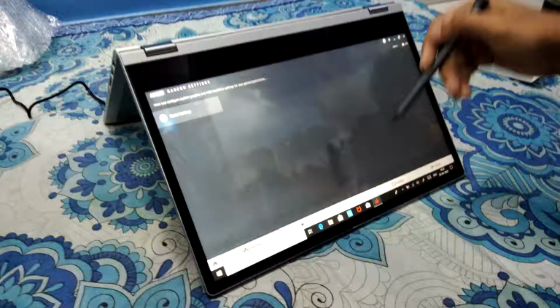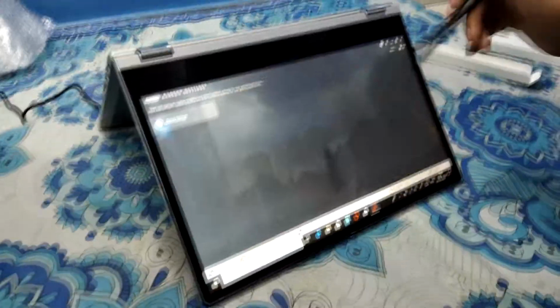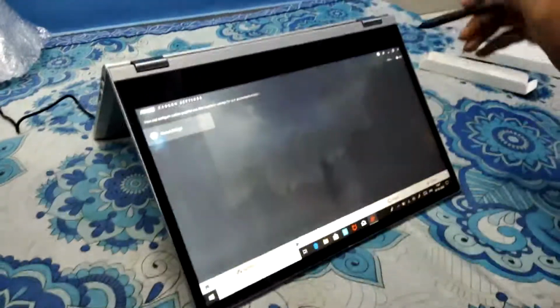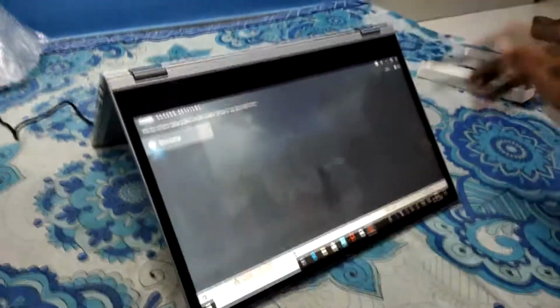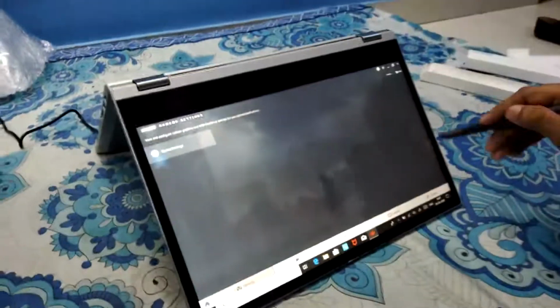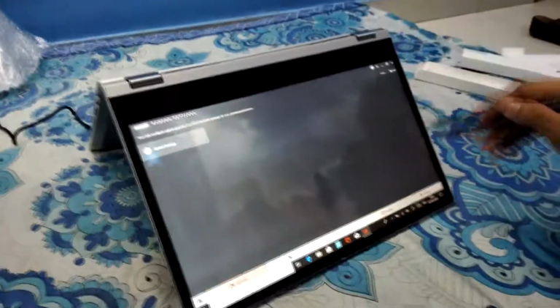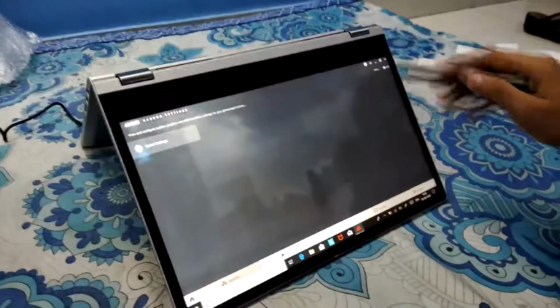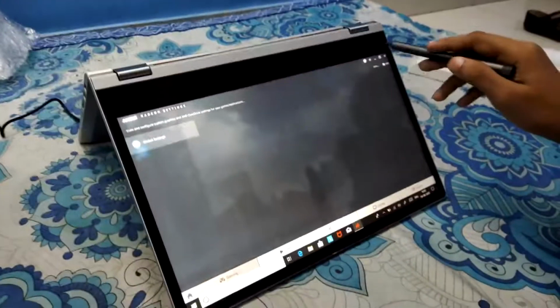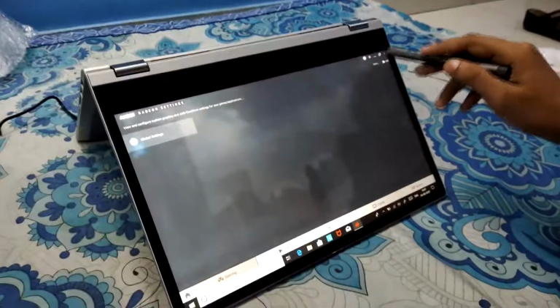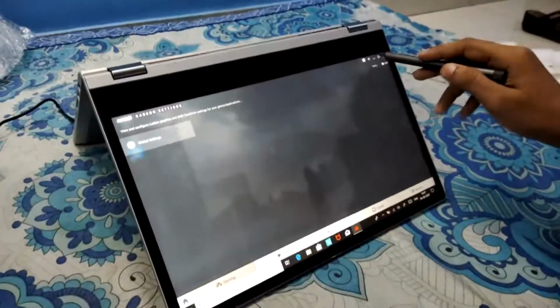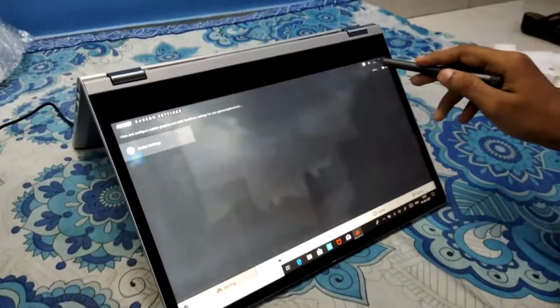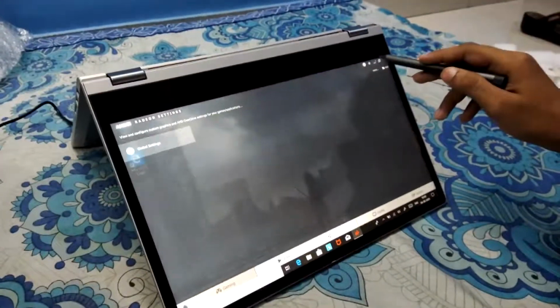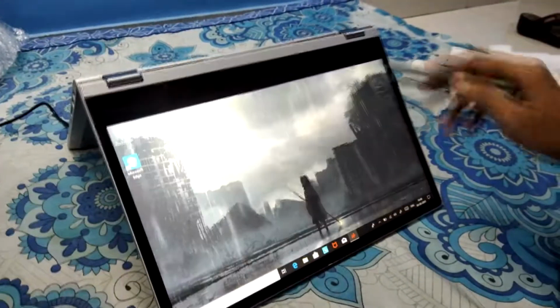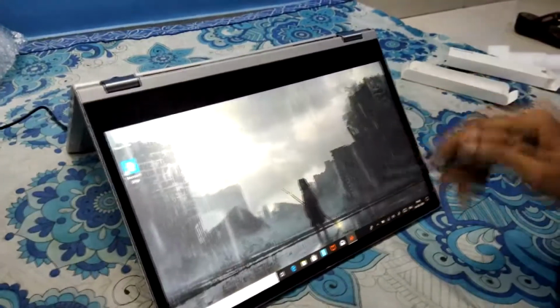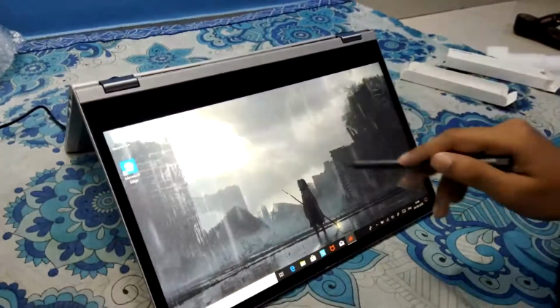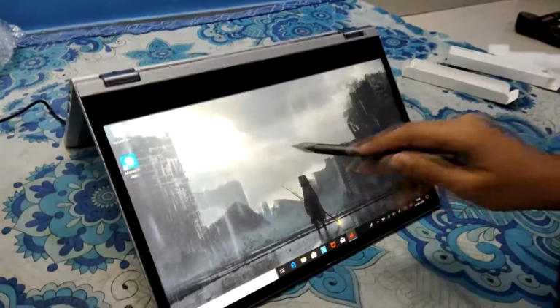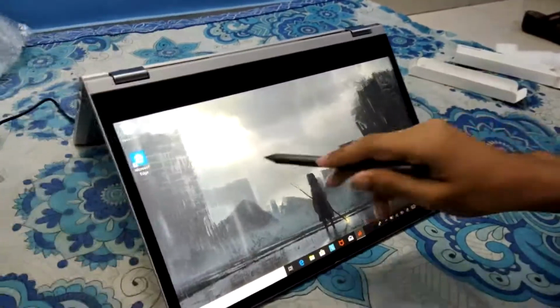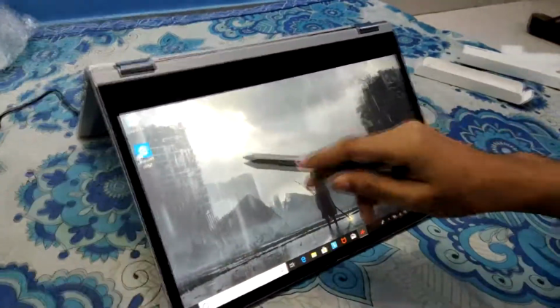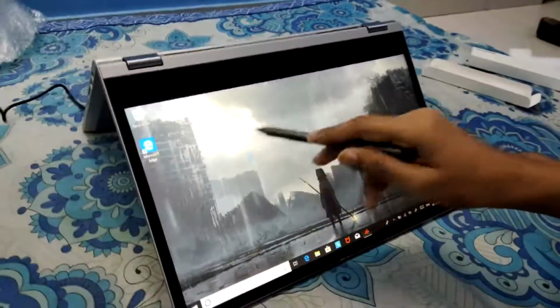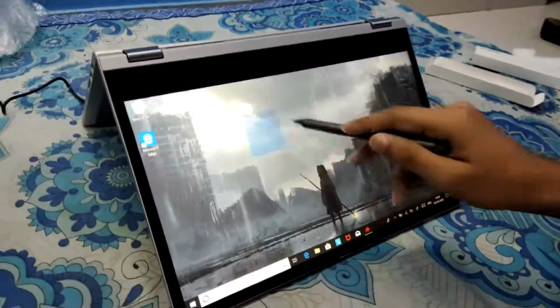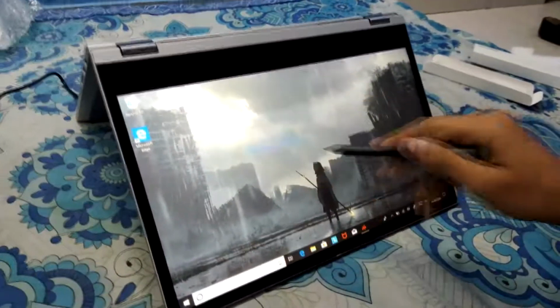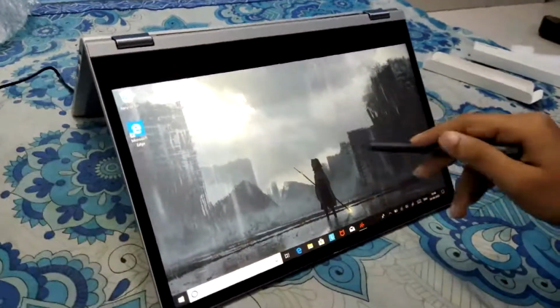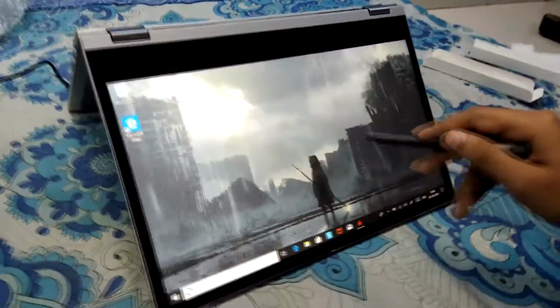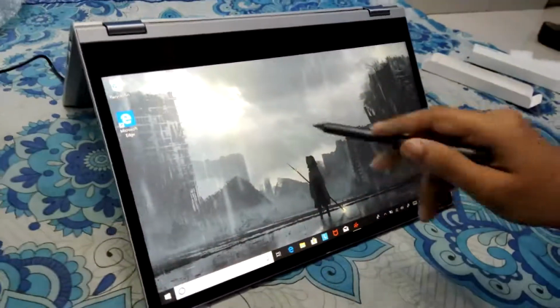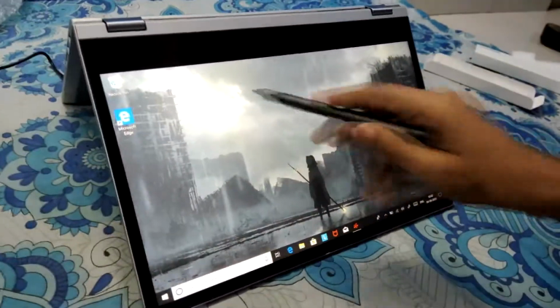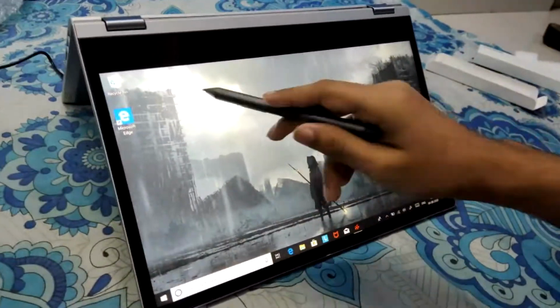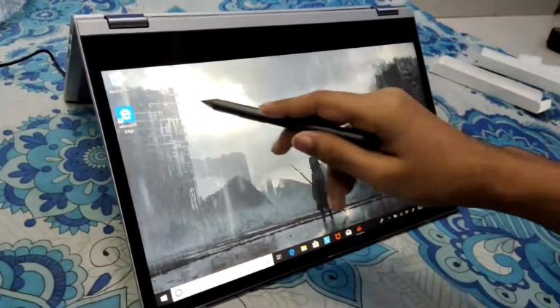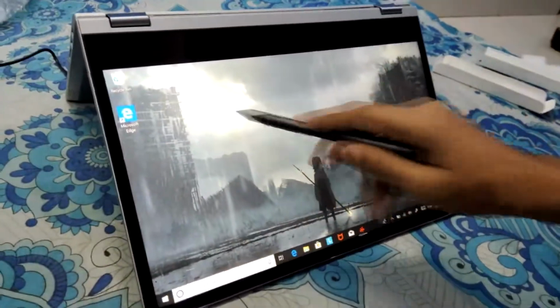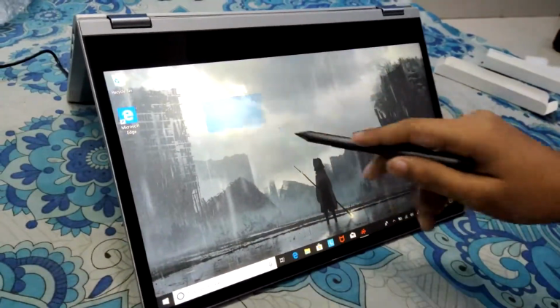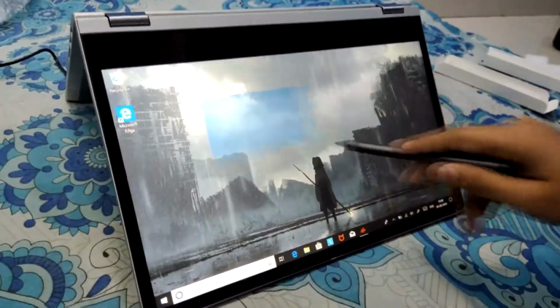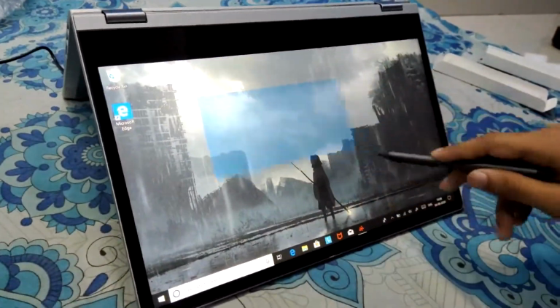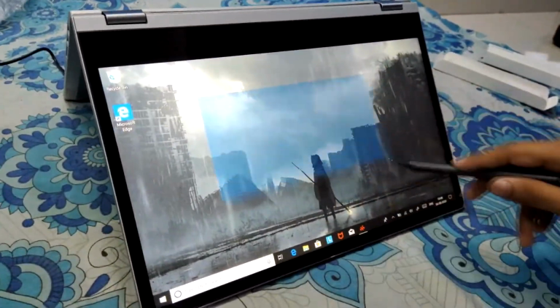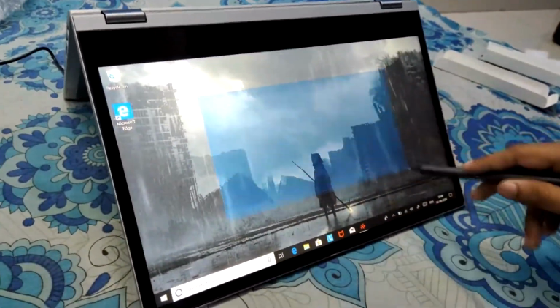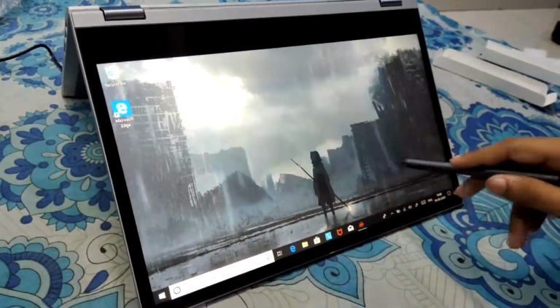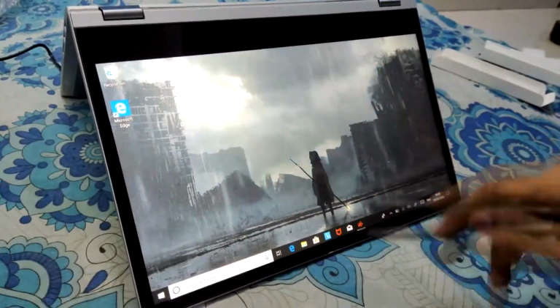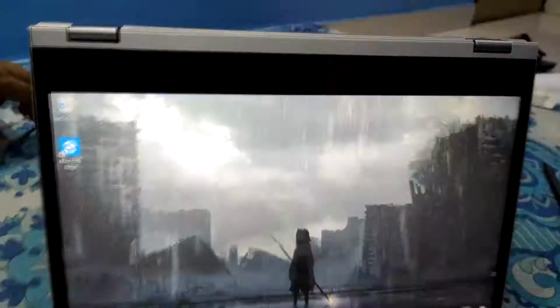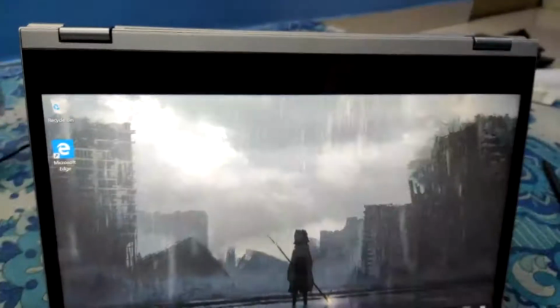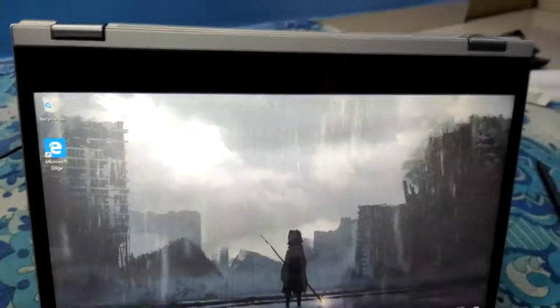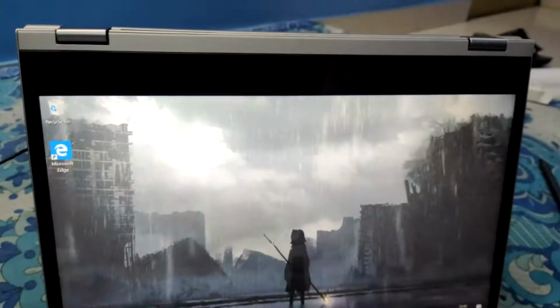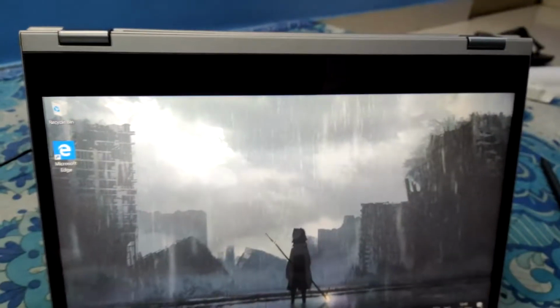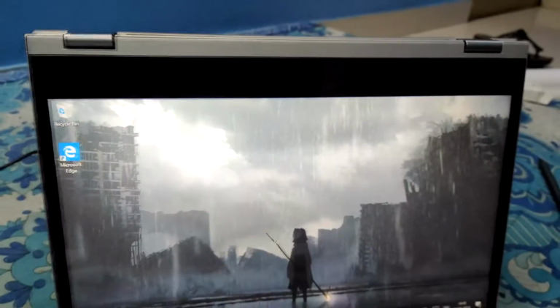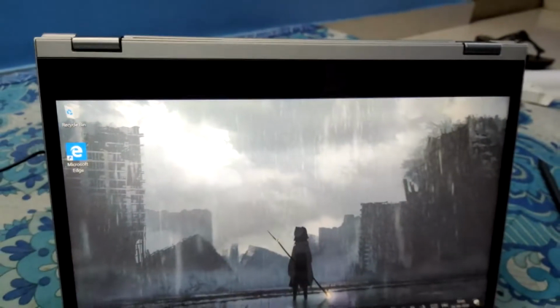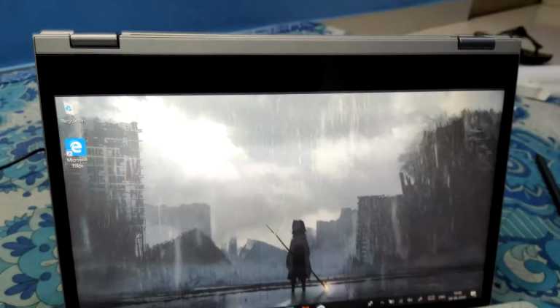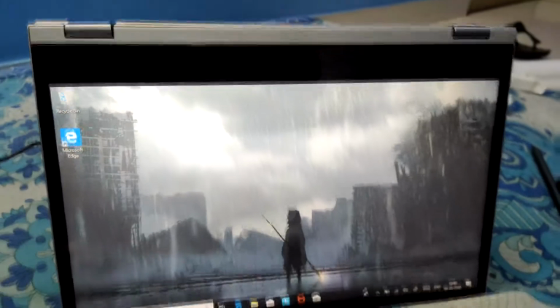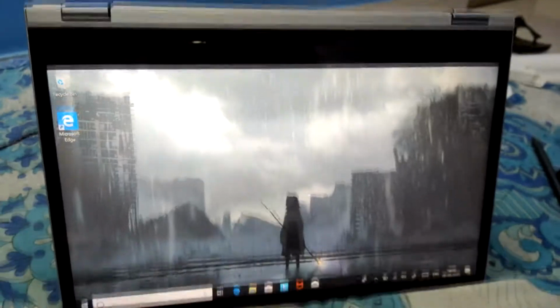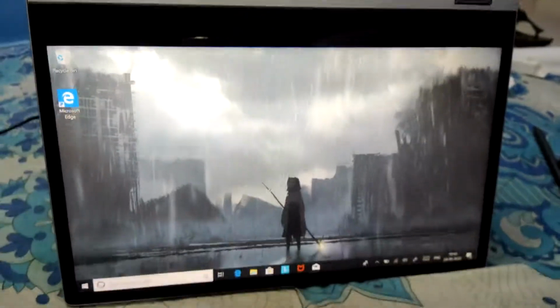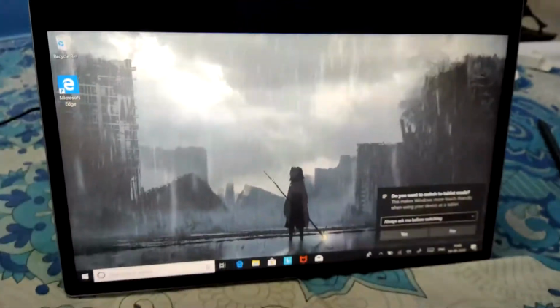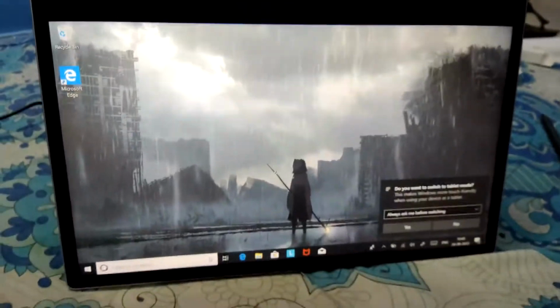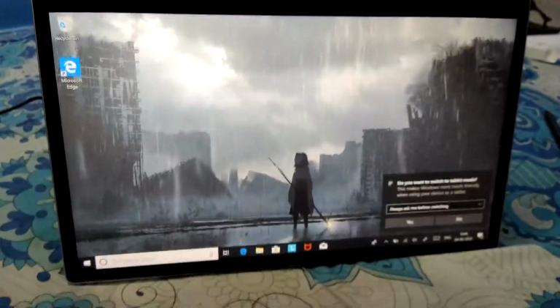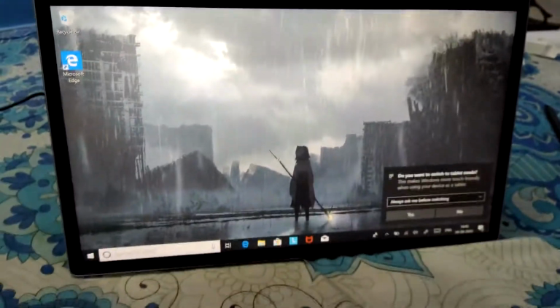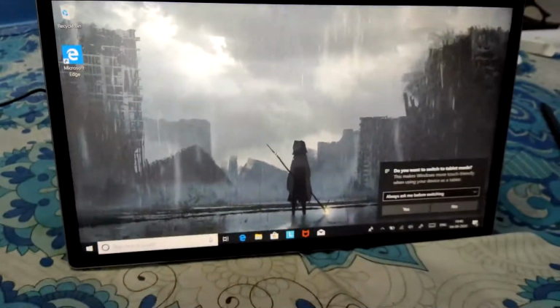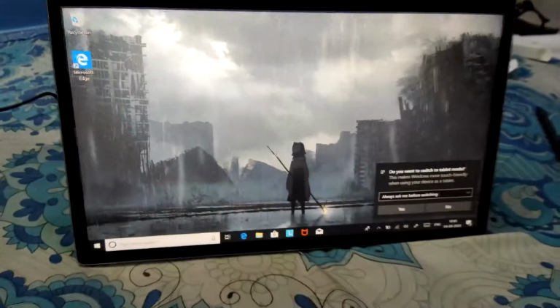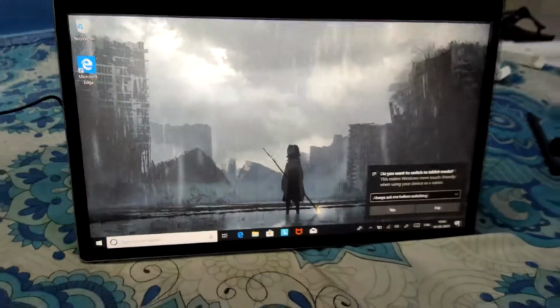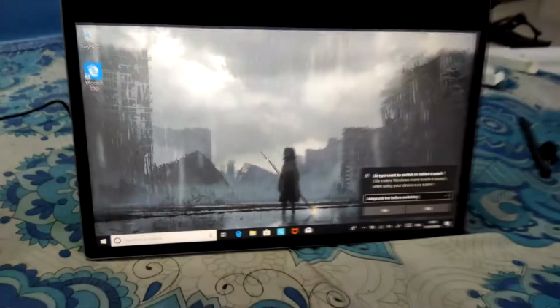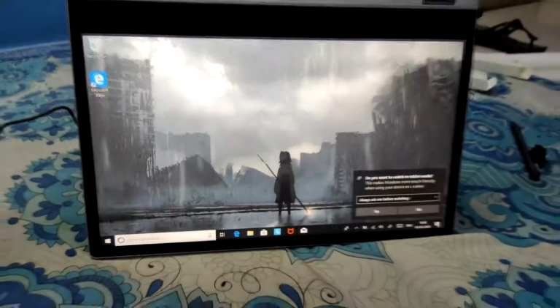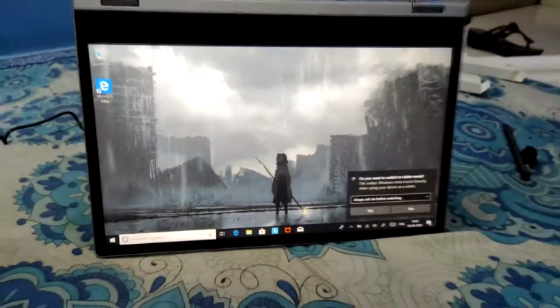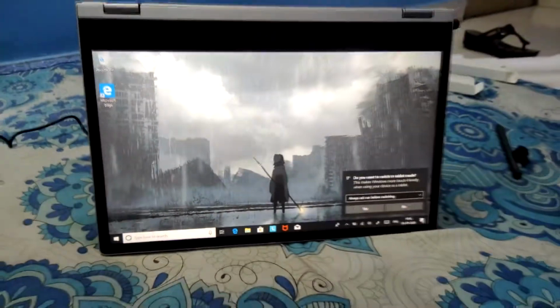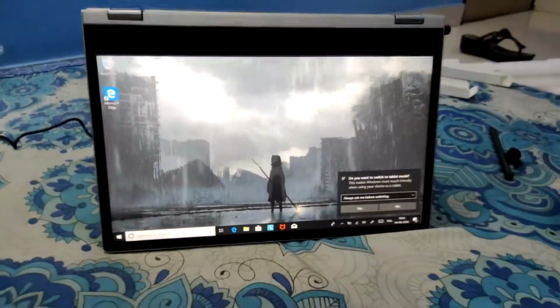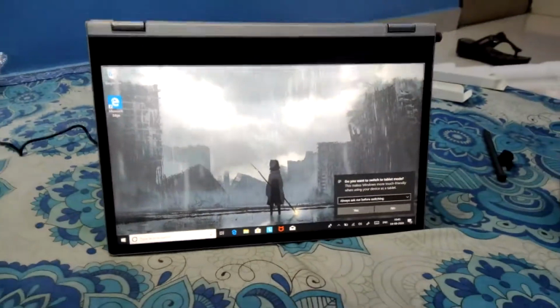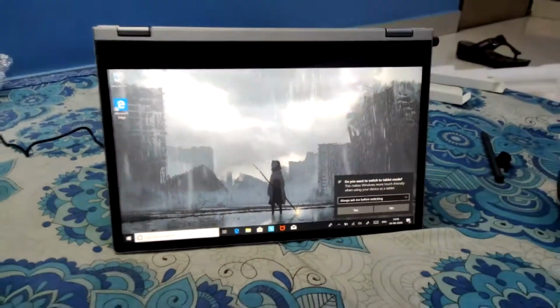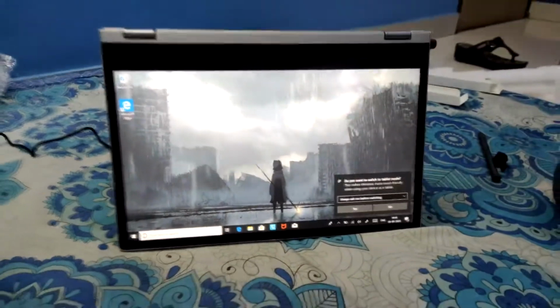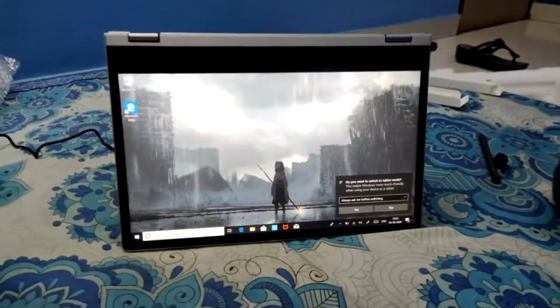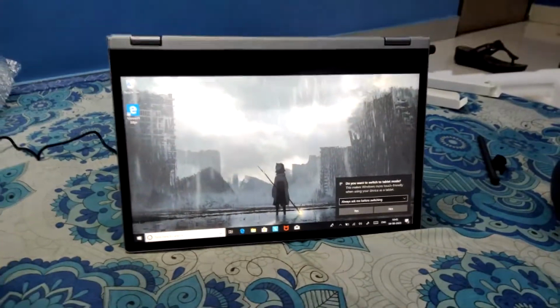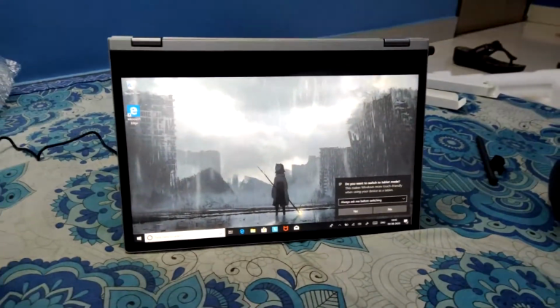Hello, today we are unboxing the Lenovo C340. This laptop is made for the modern generation today. They are called 2-in-1 laptops.